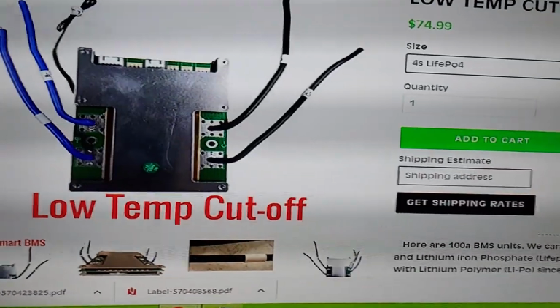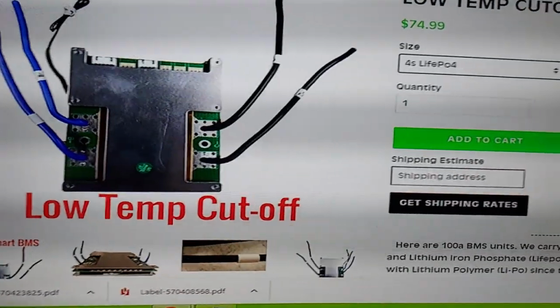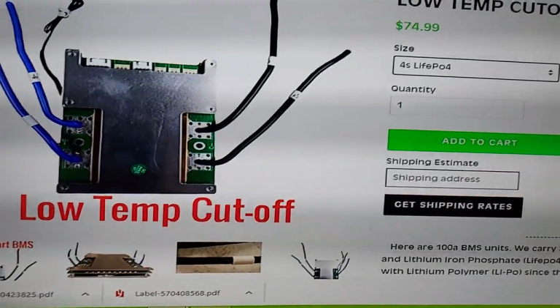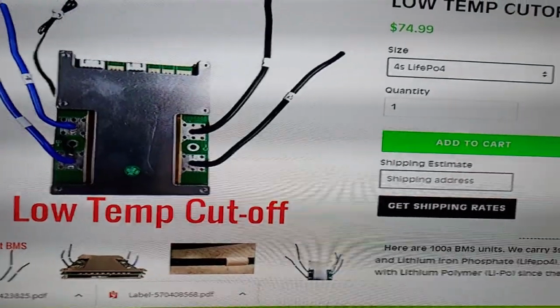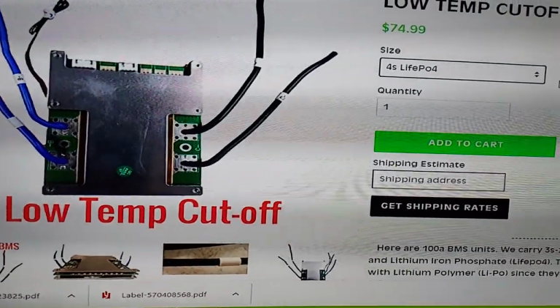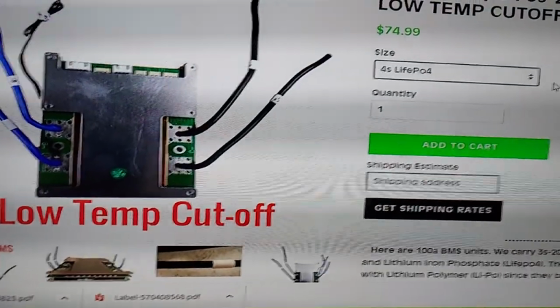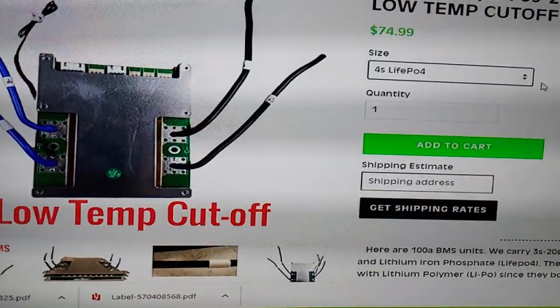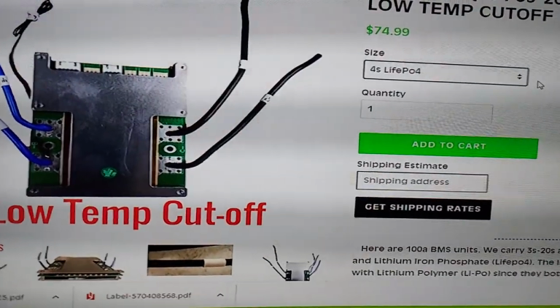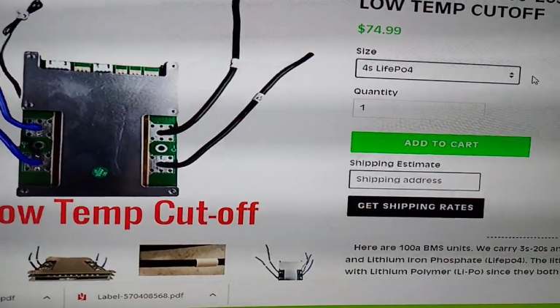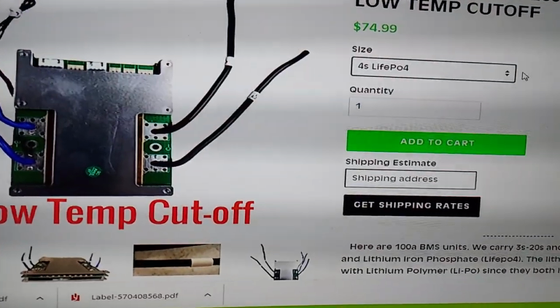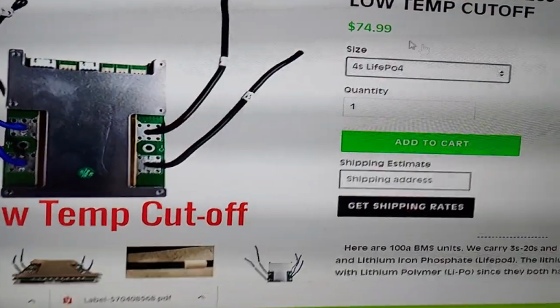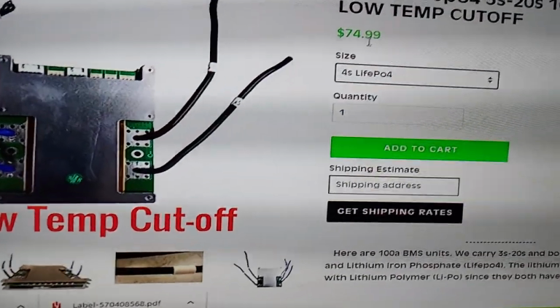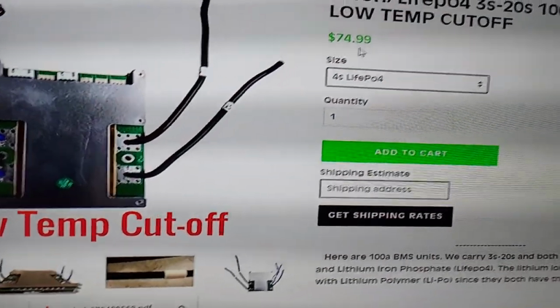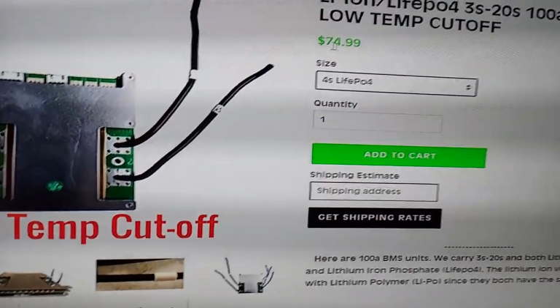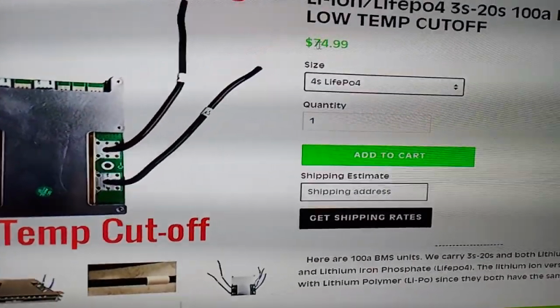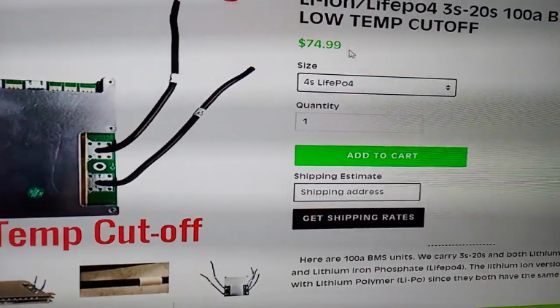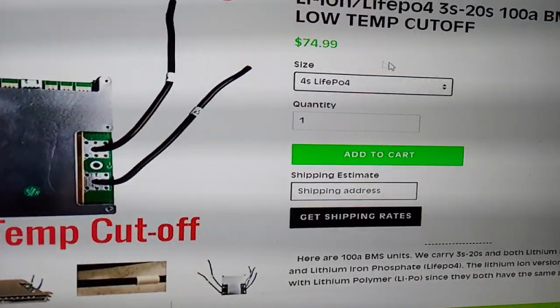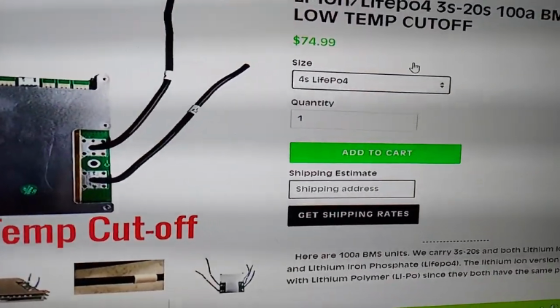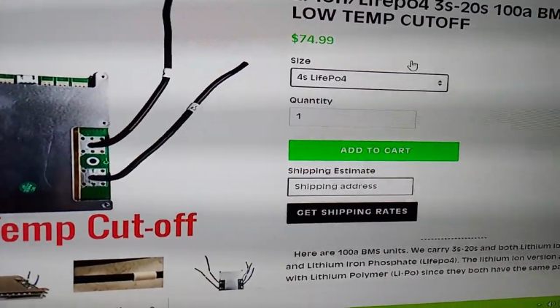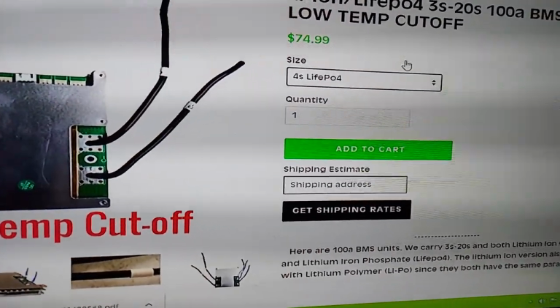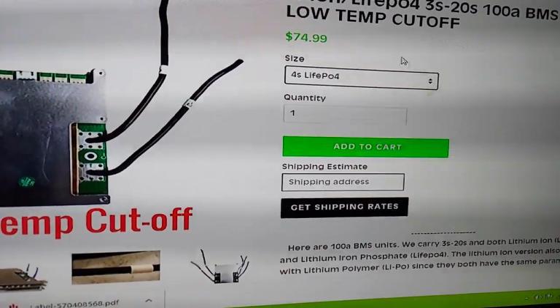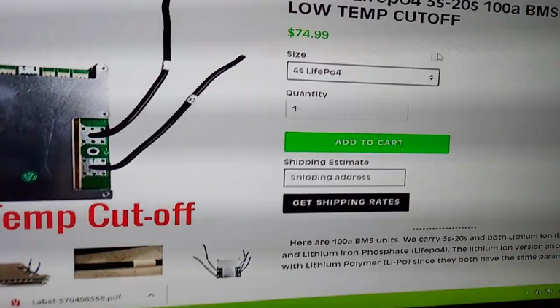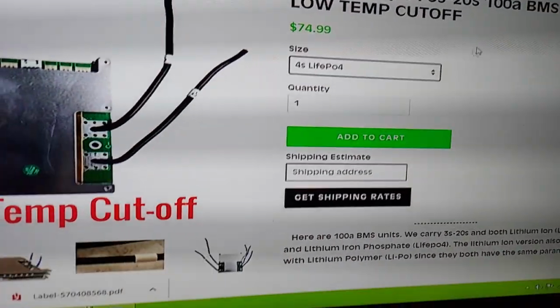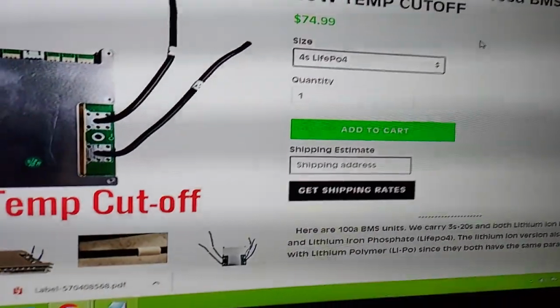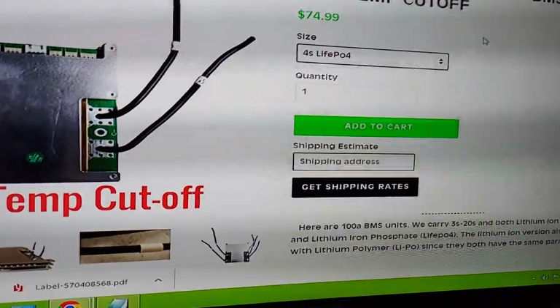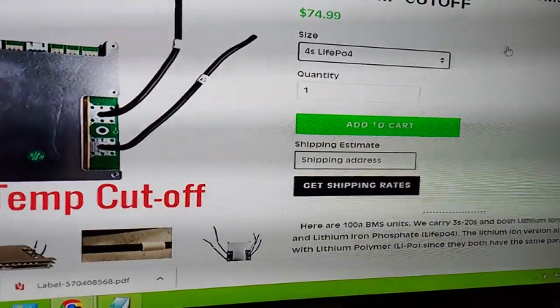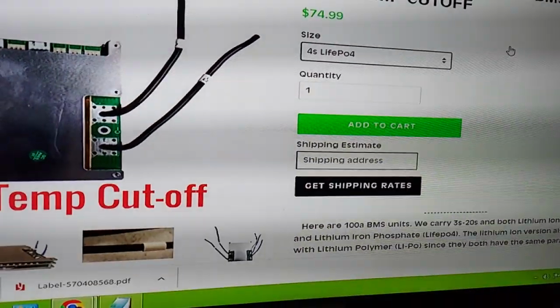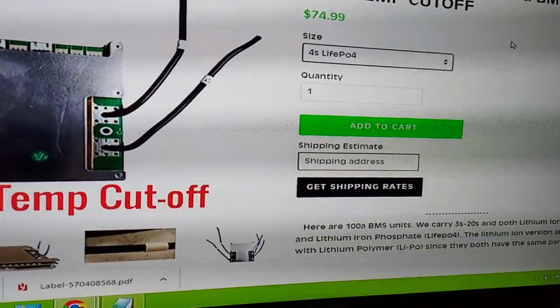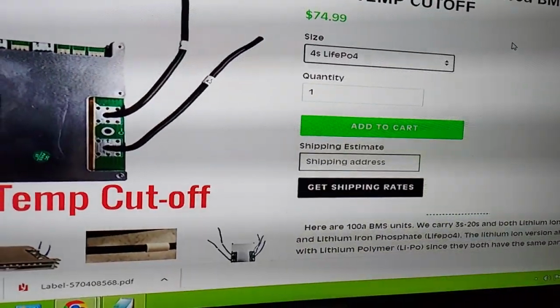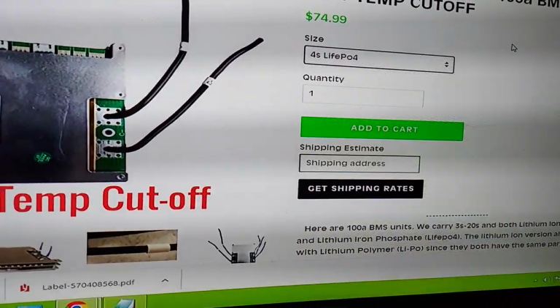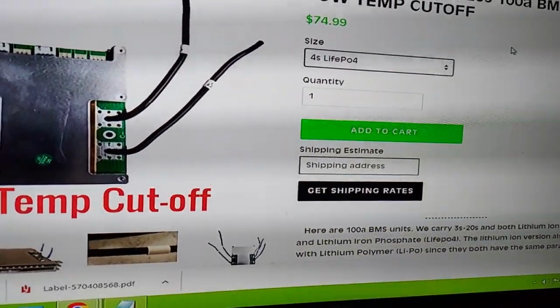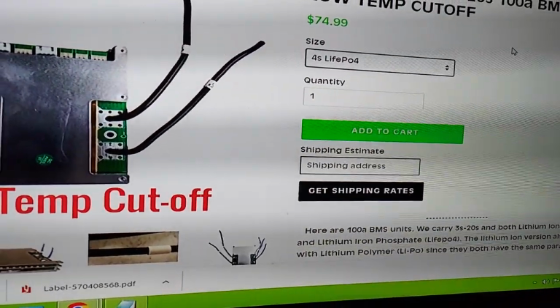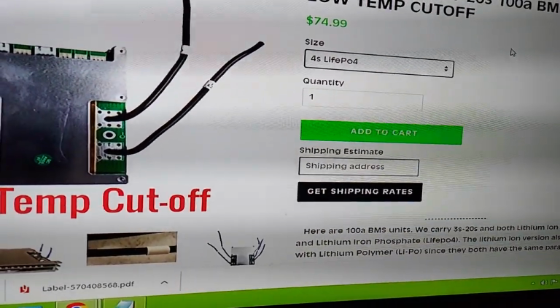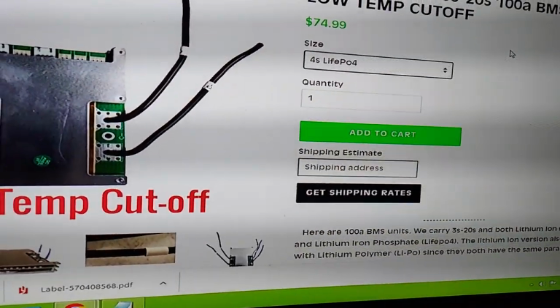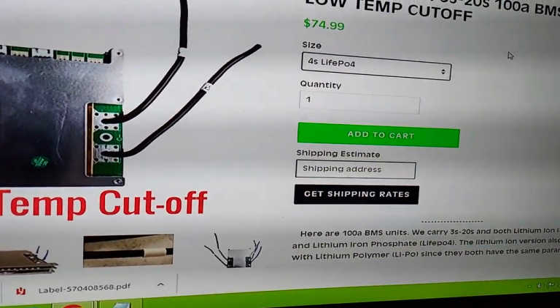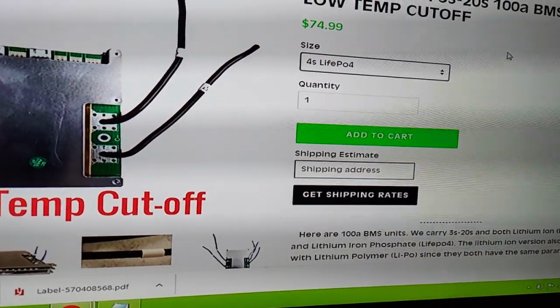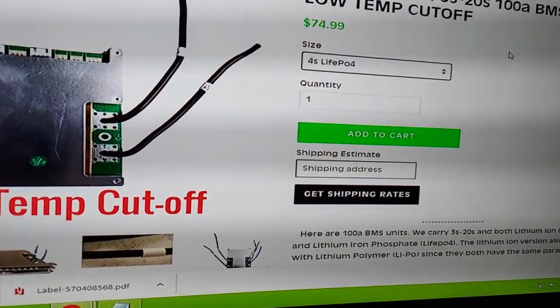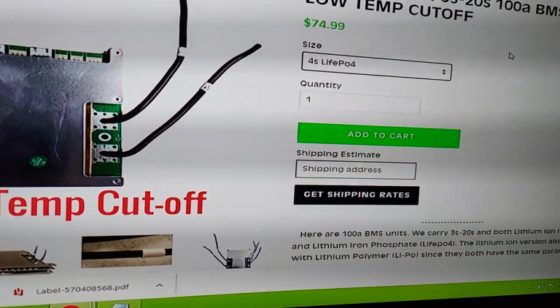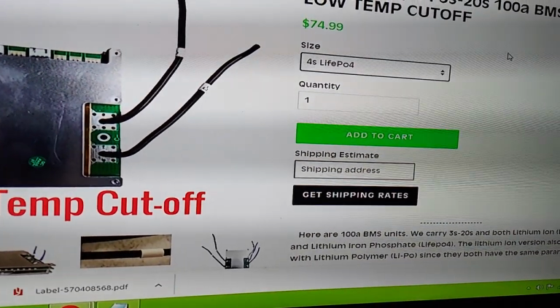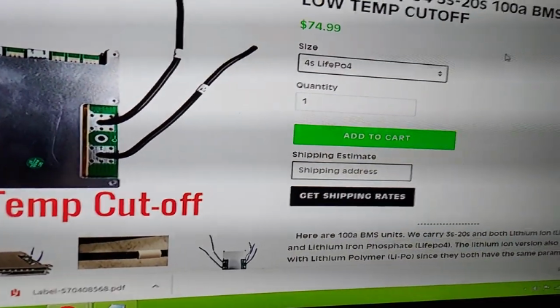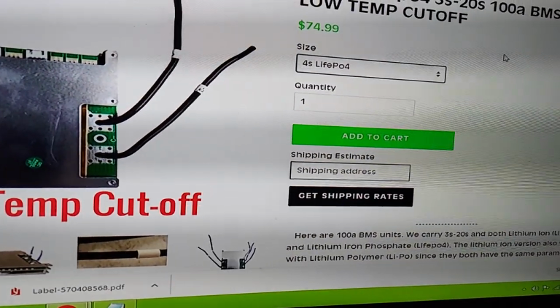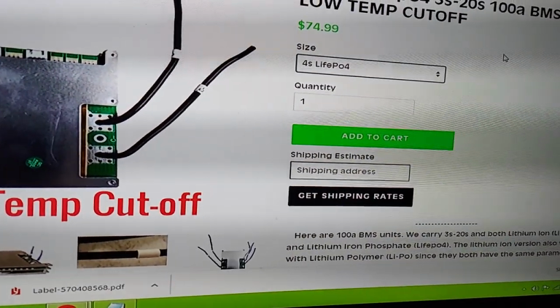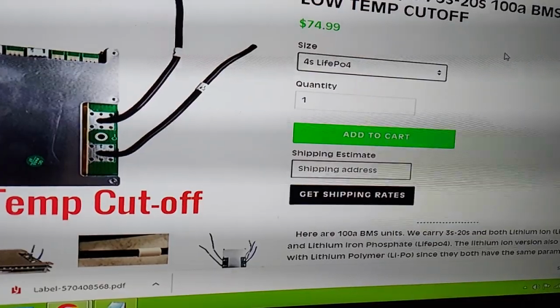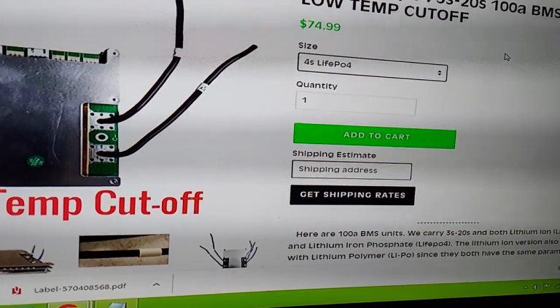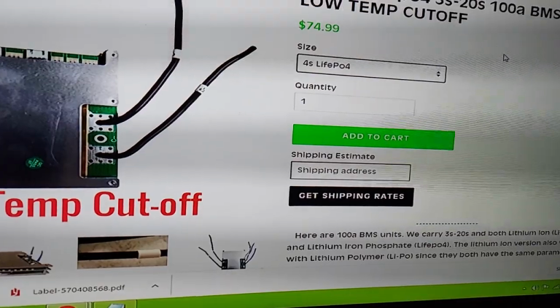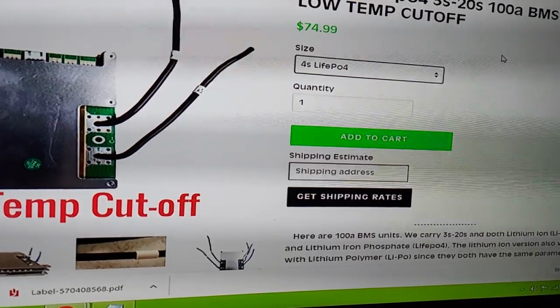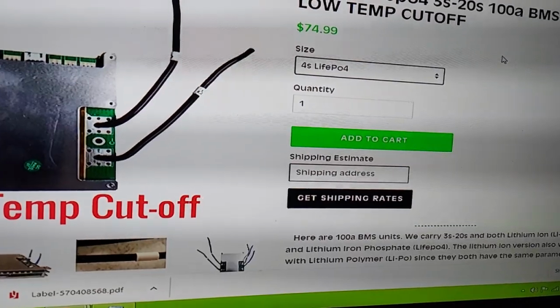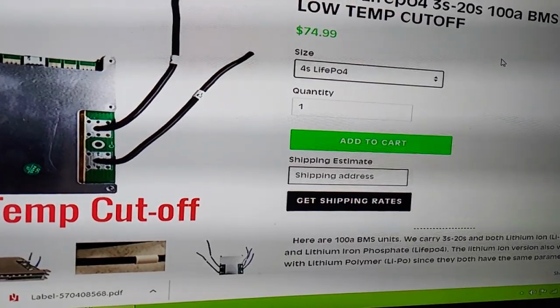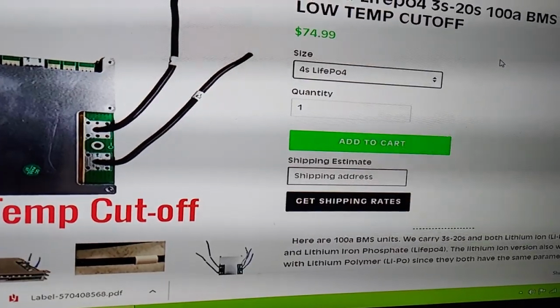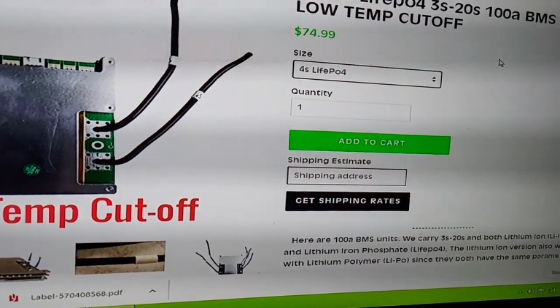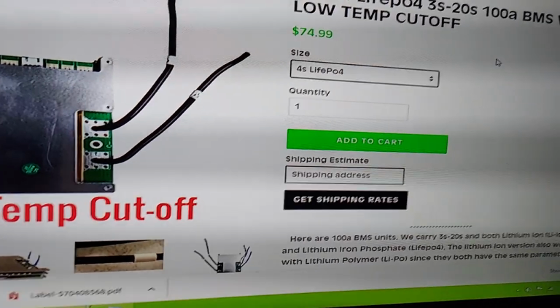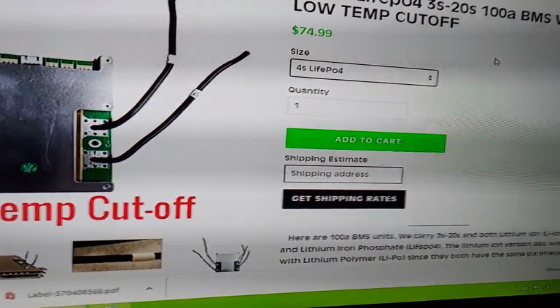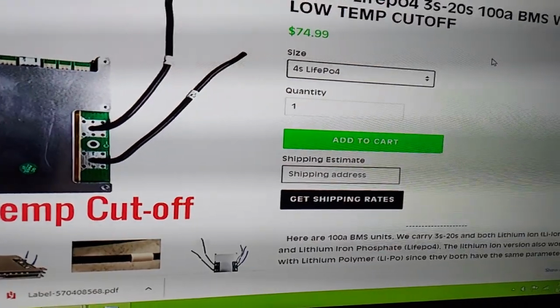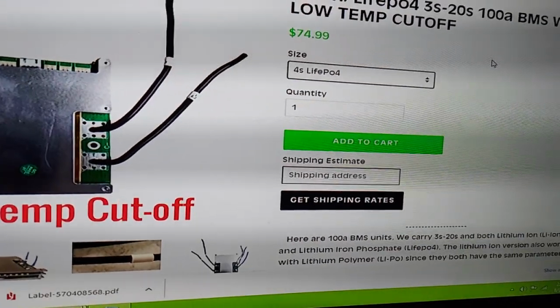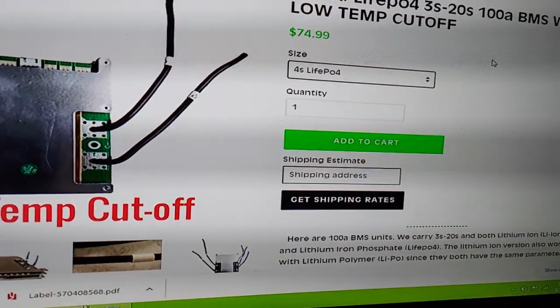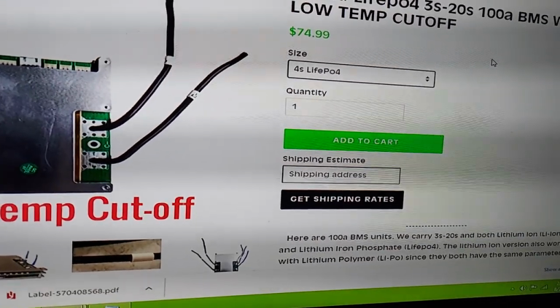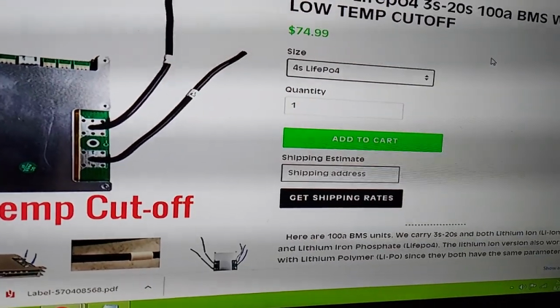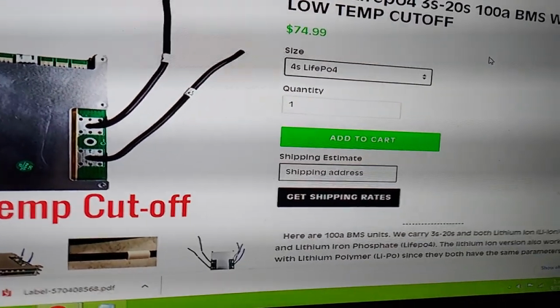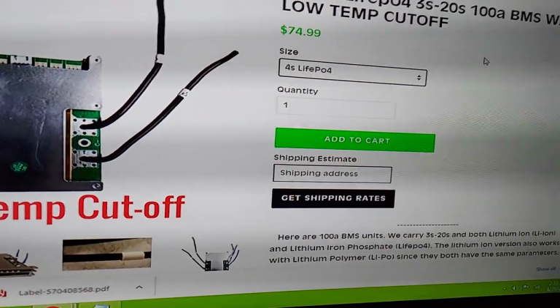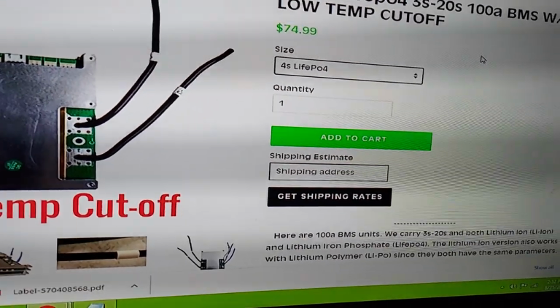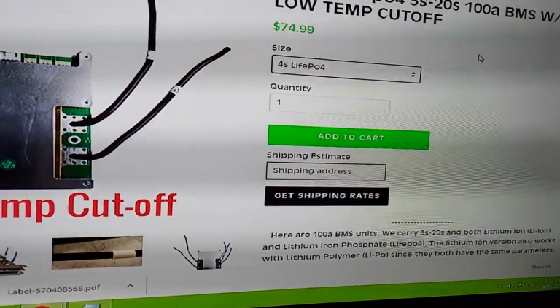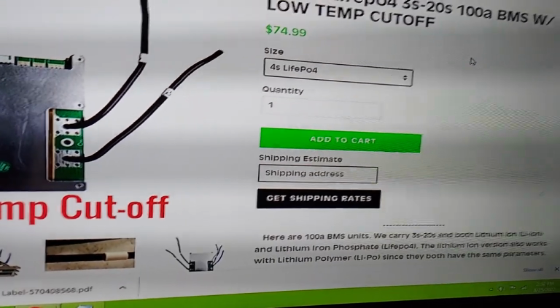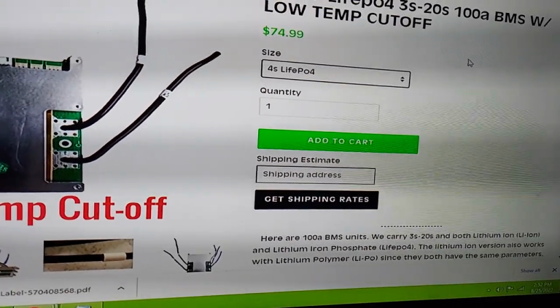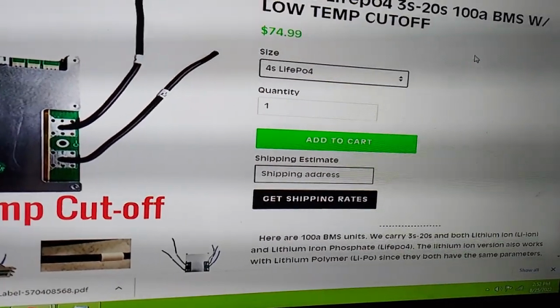That's $200 plus $75, so it's $275 shipped for 75 amp hours. And then what you can do is build a case for it.